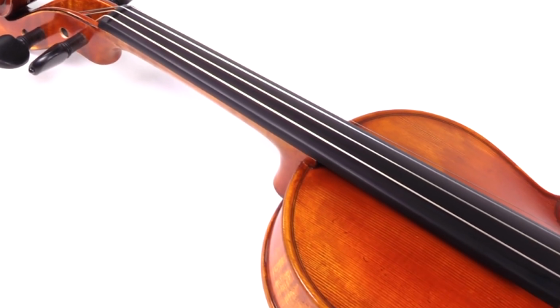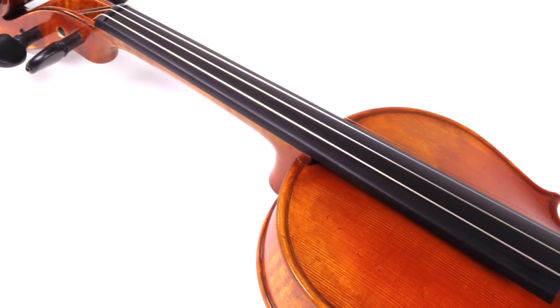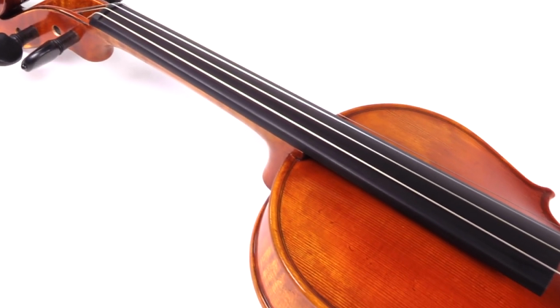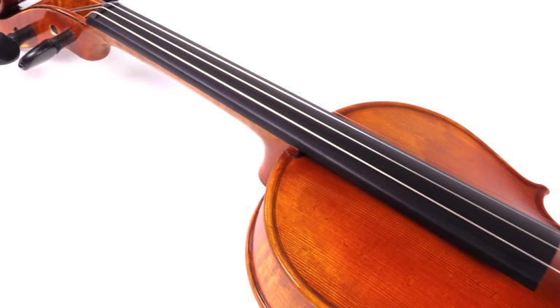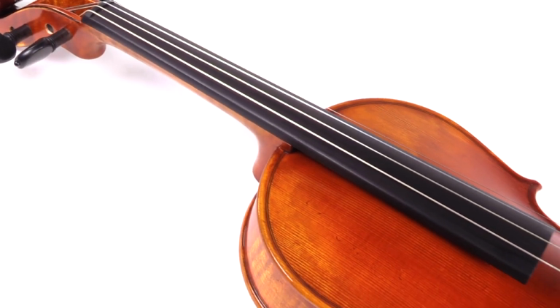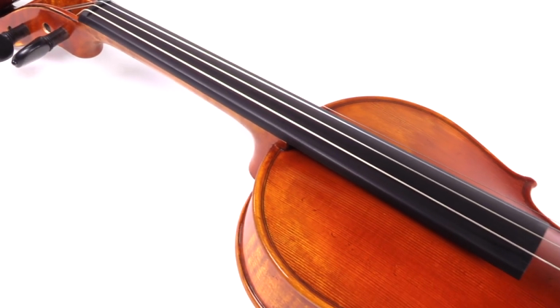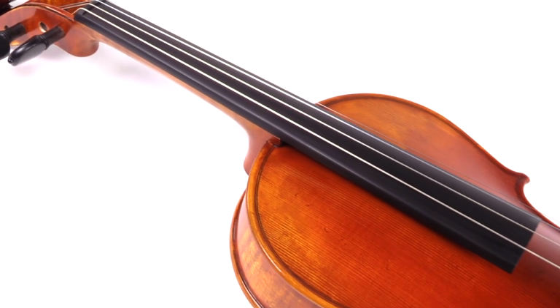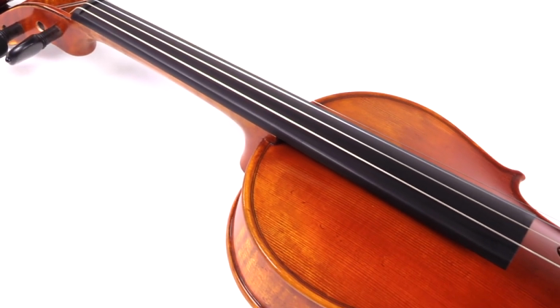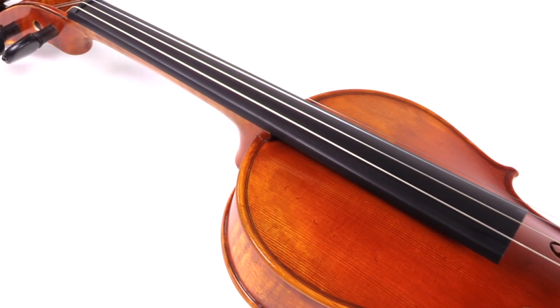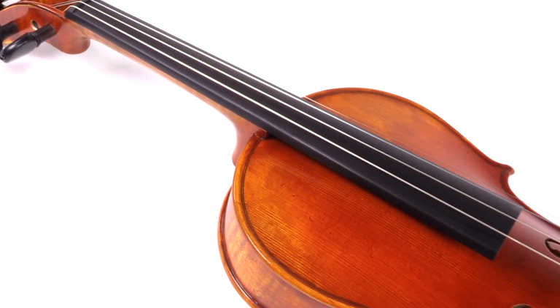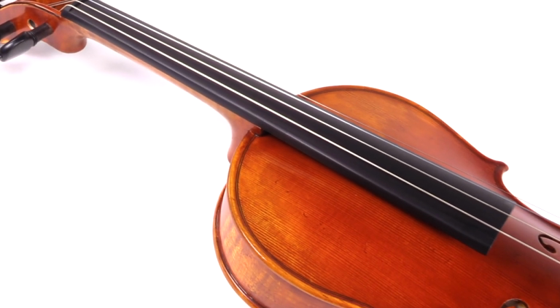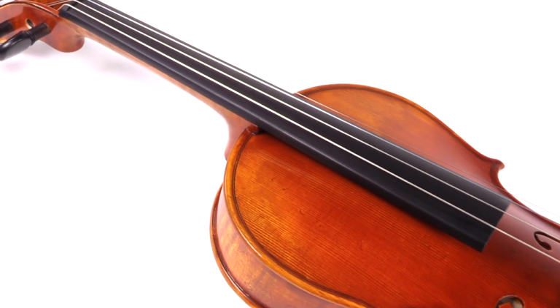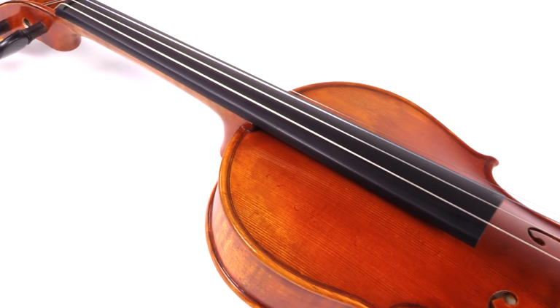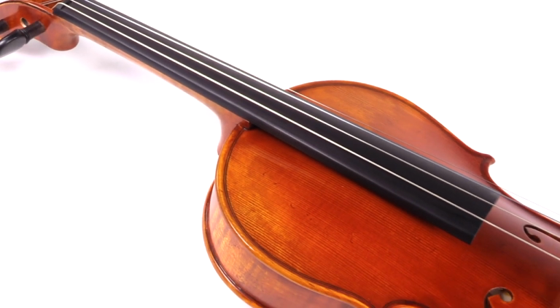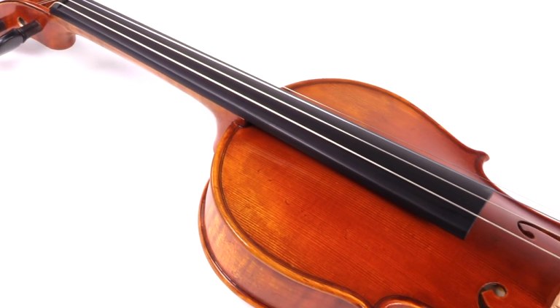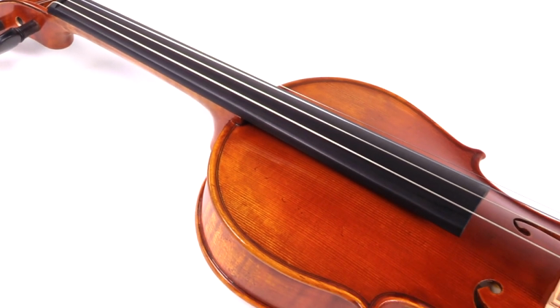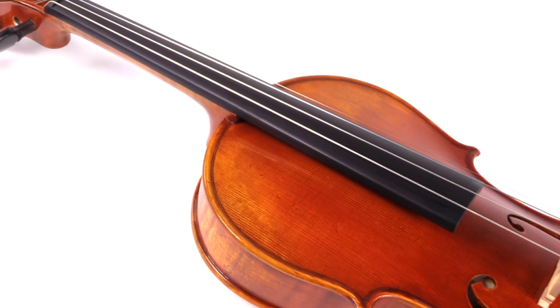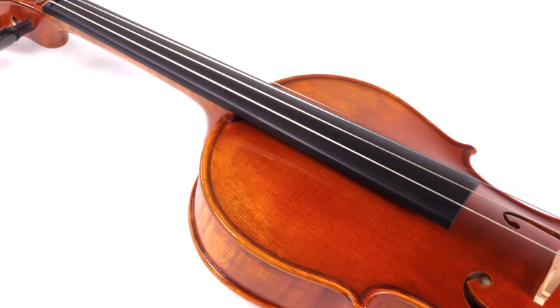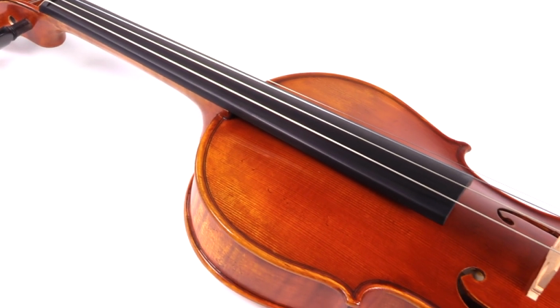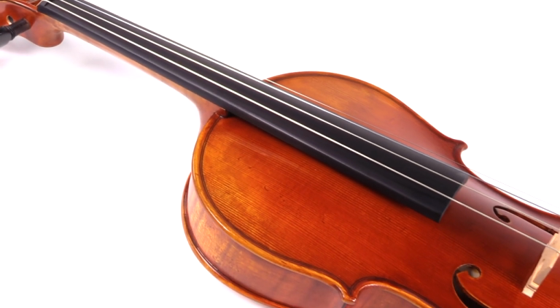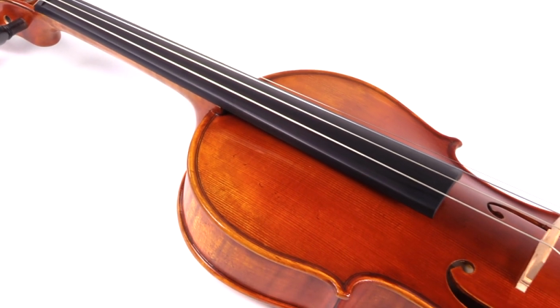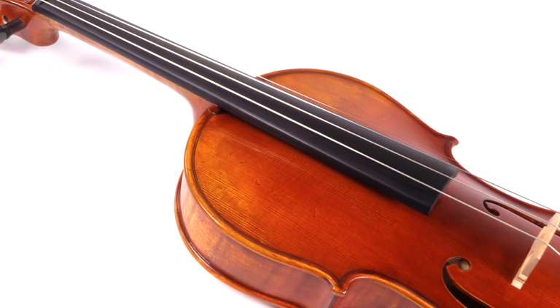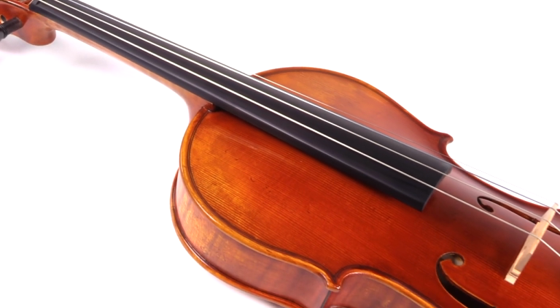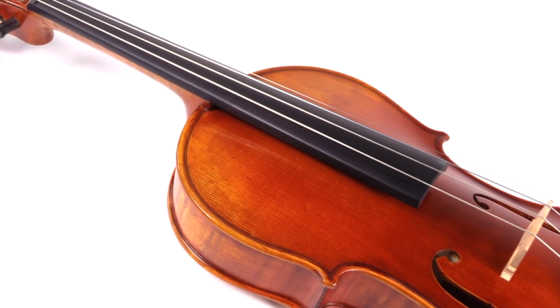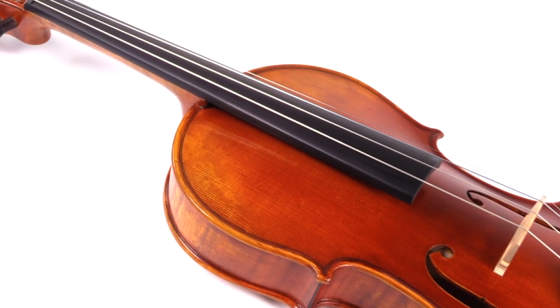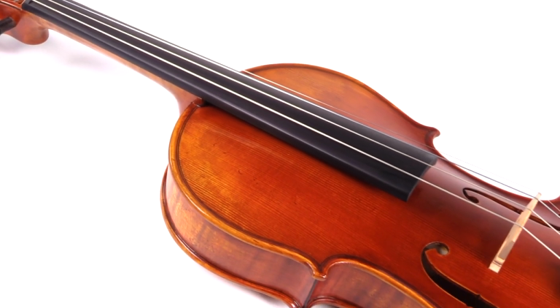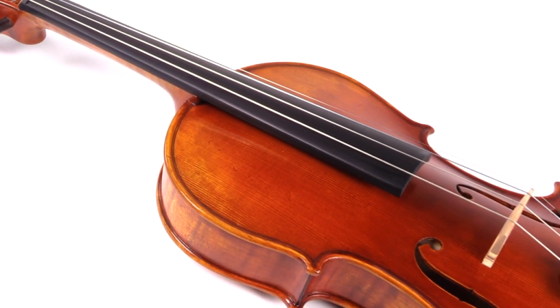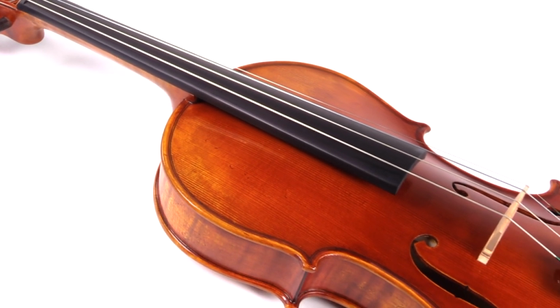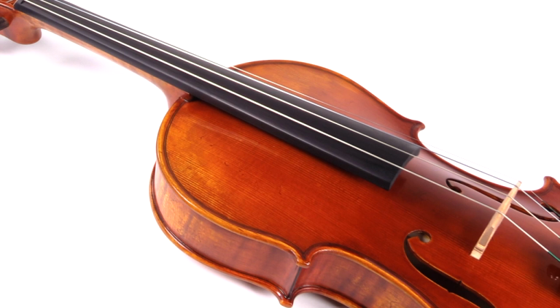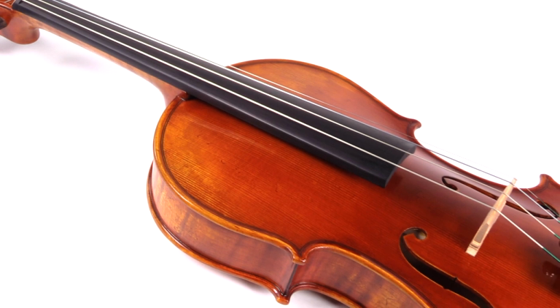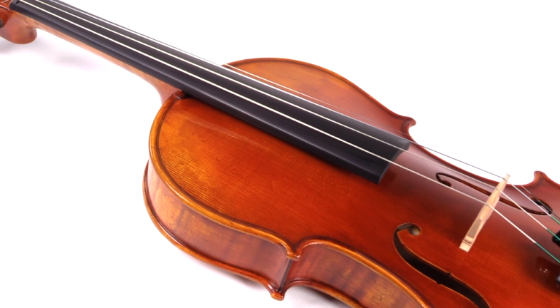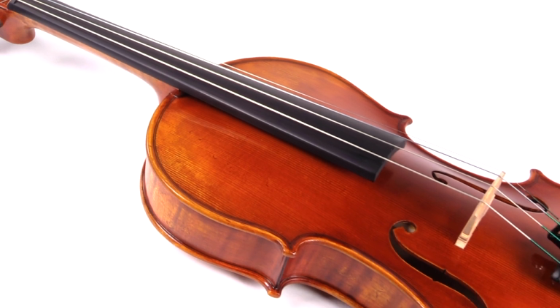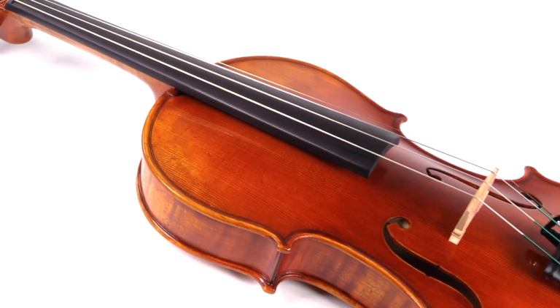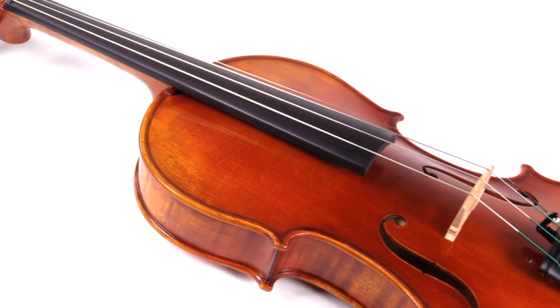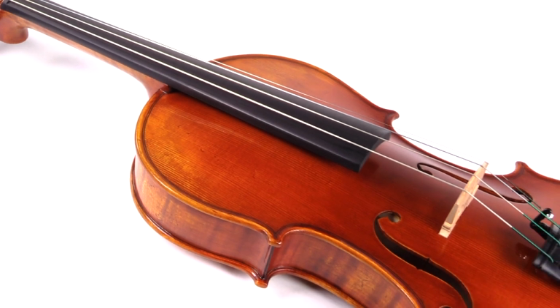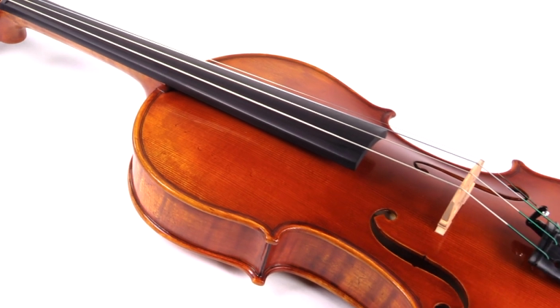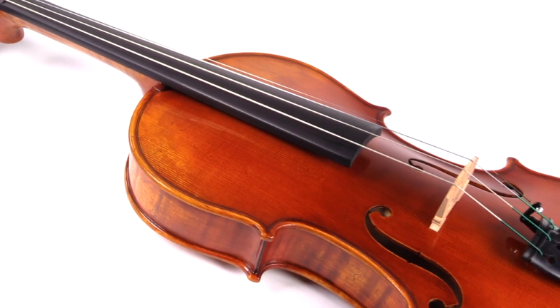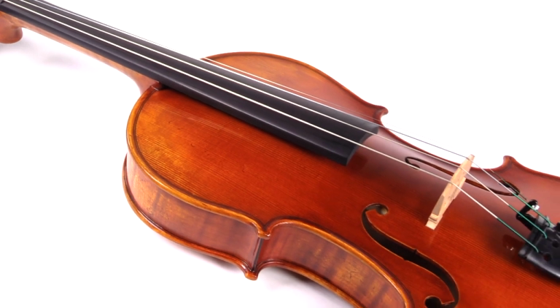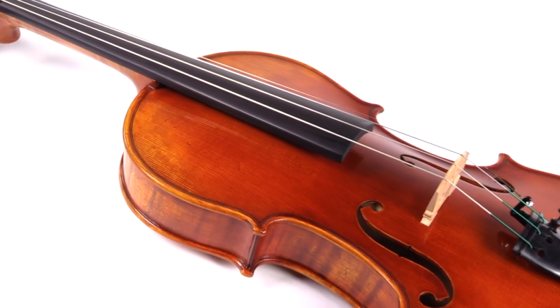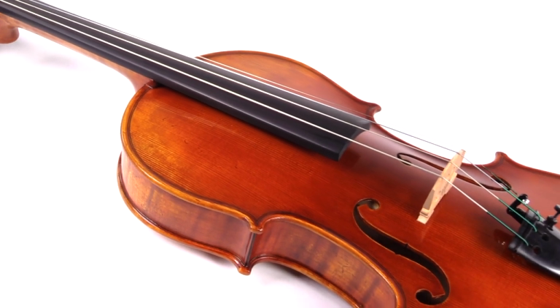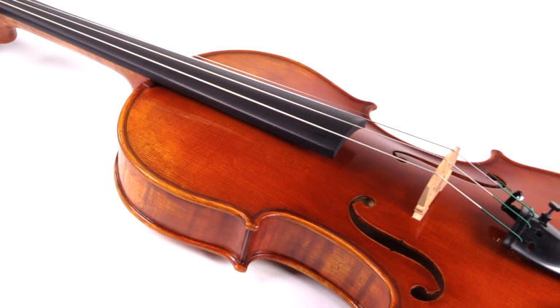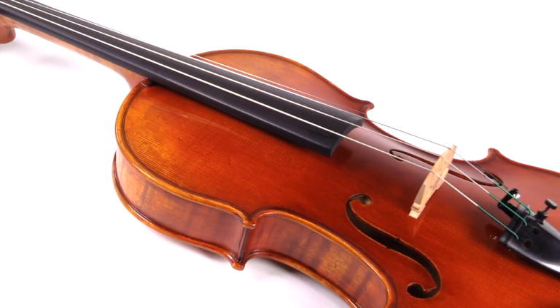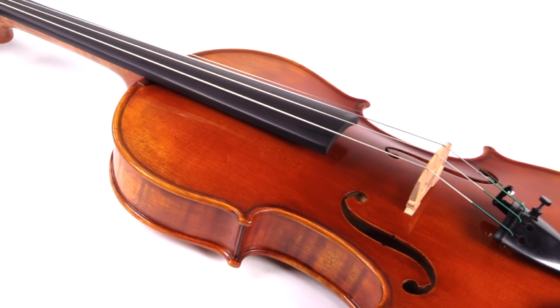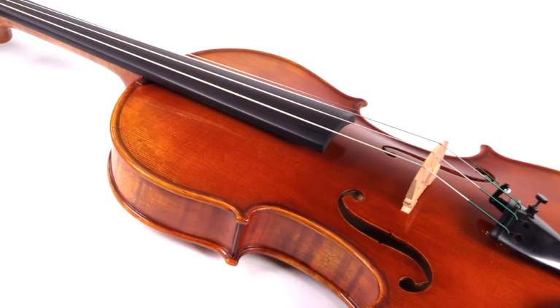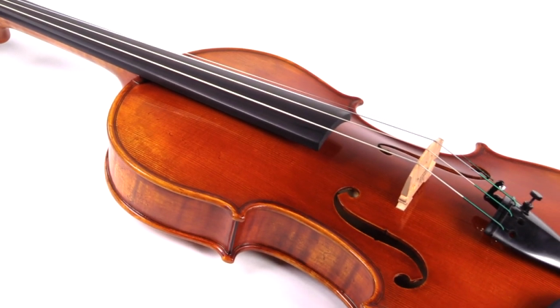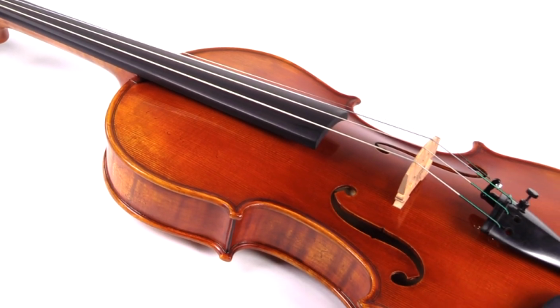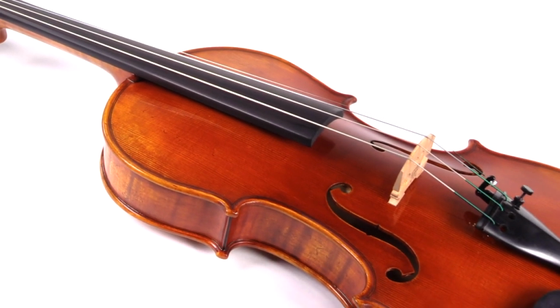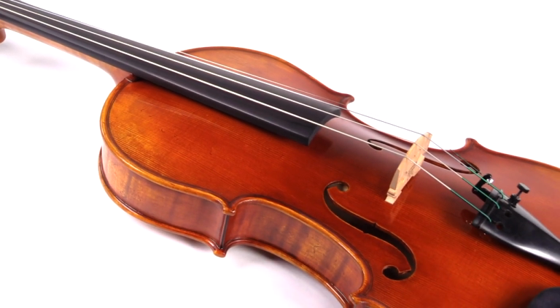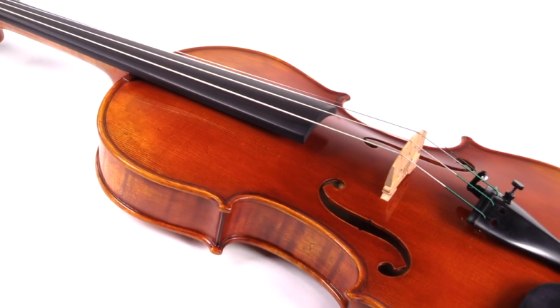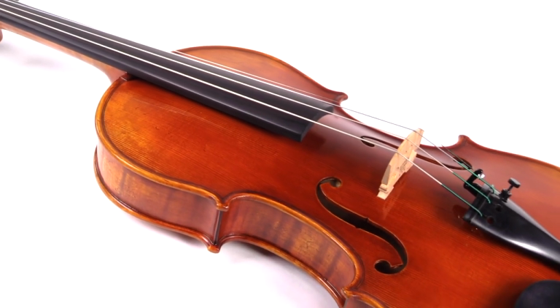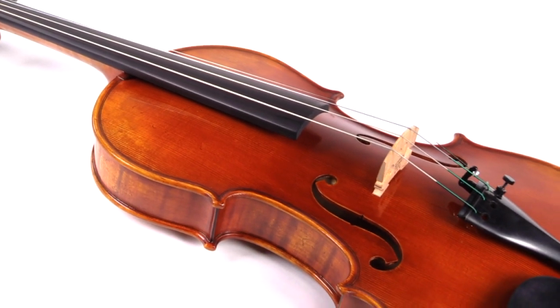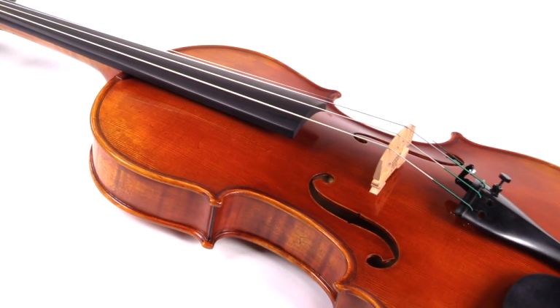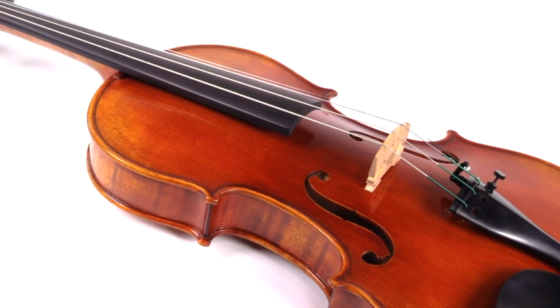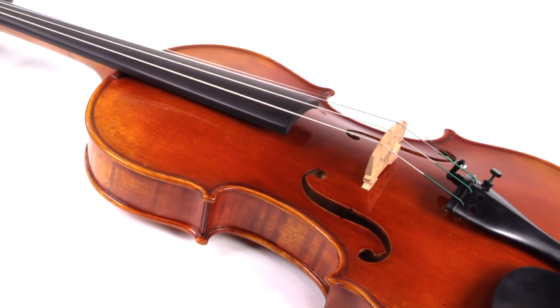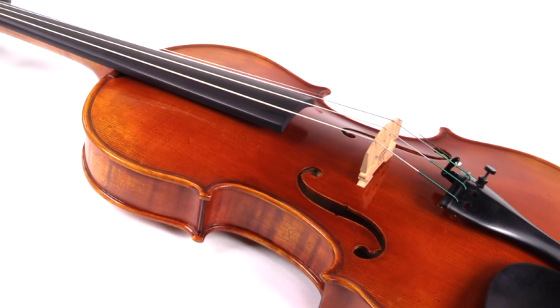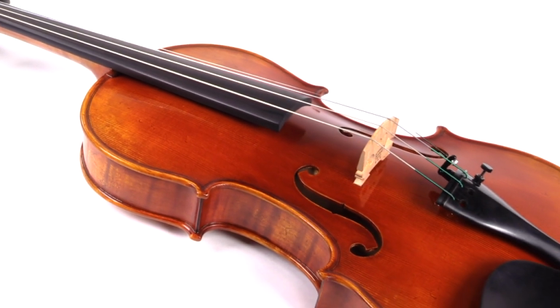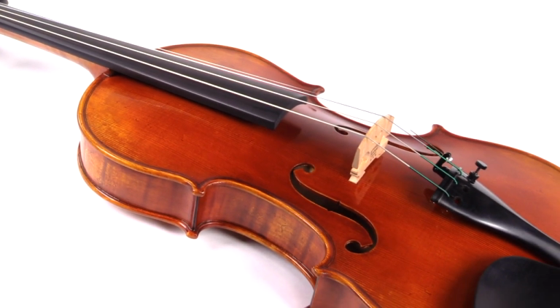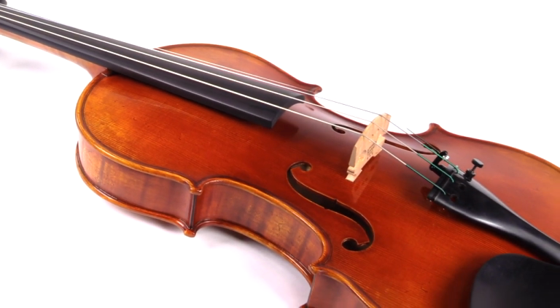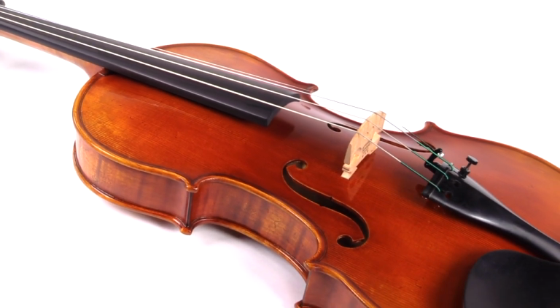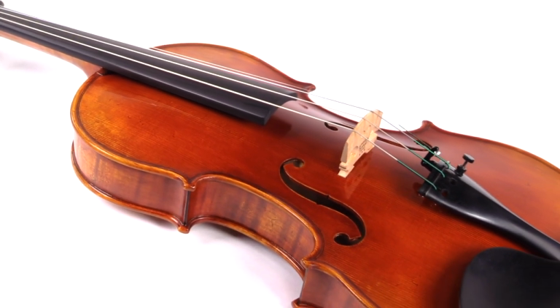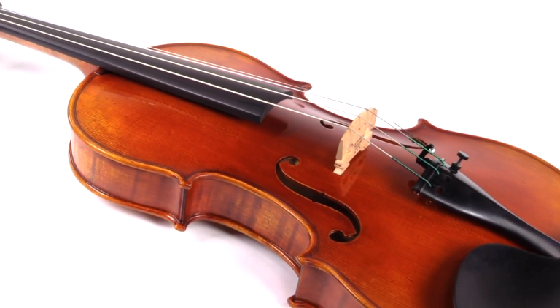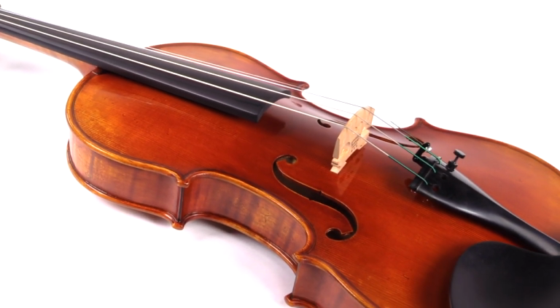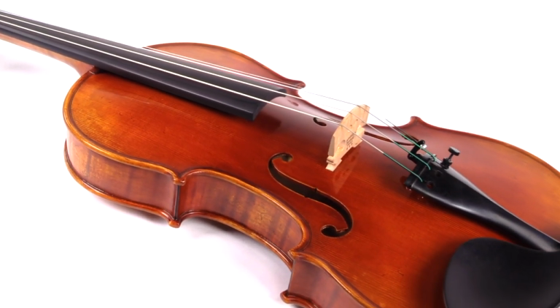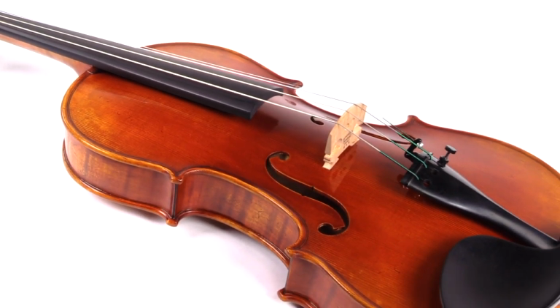To purchase the Holstein Traditional Swal Stradivarius, you can find it at fiddlershop.com. Thanks for watching.